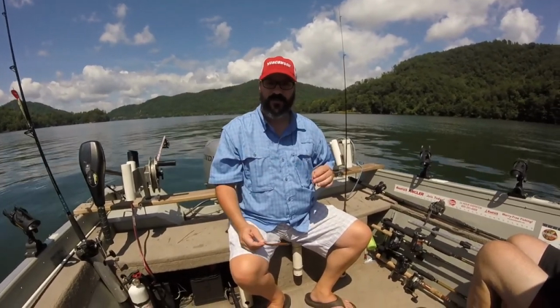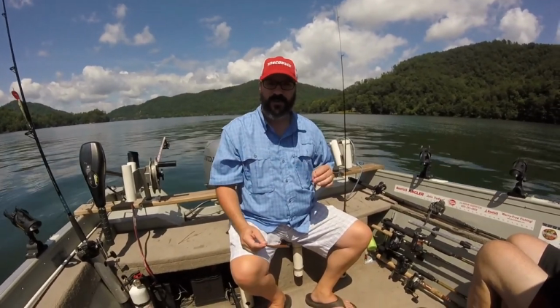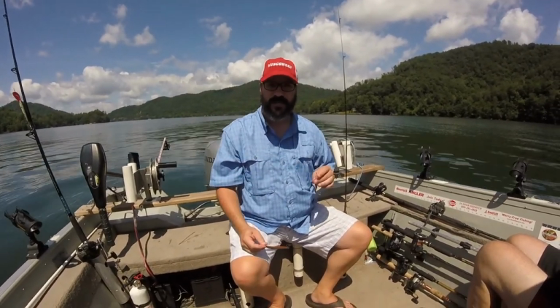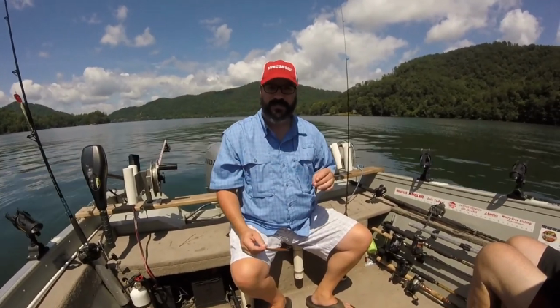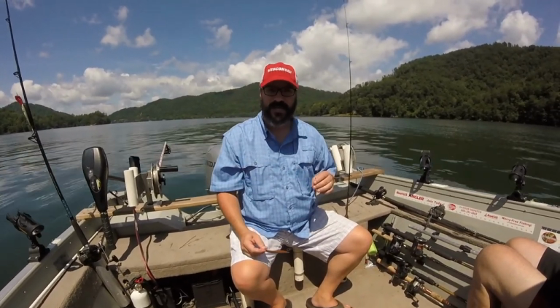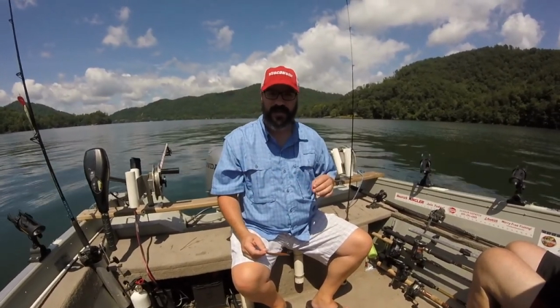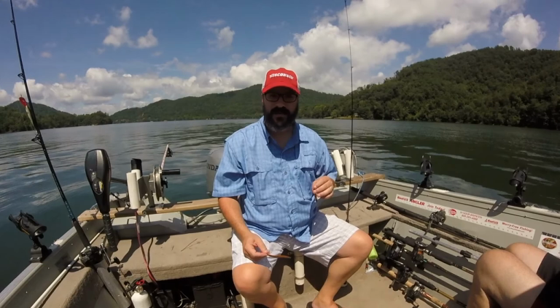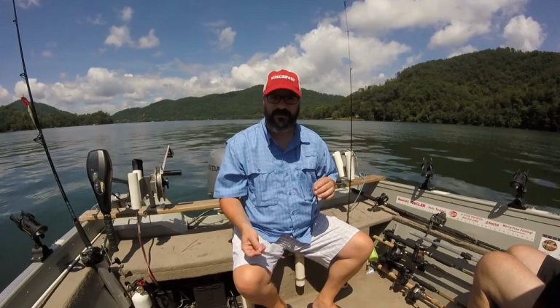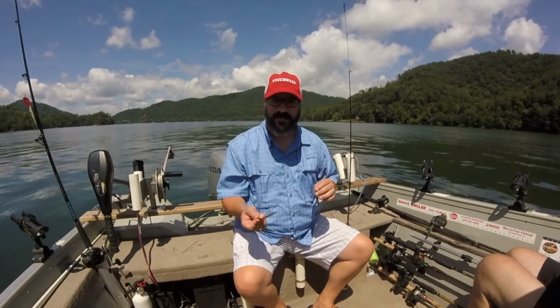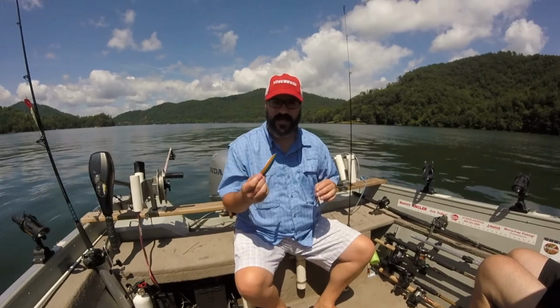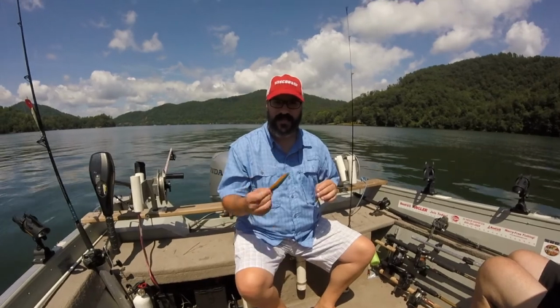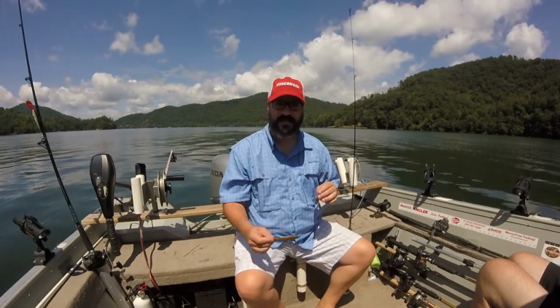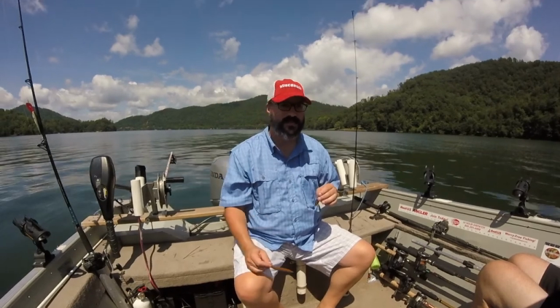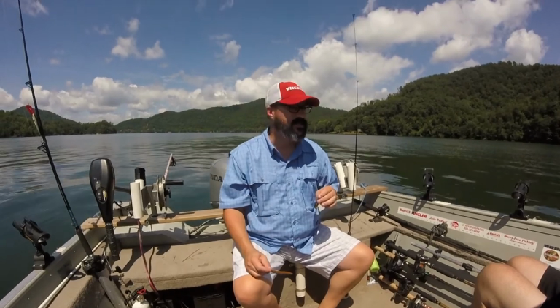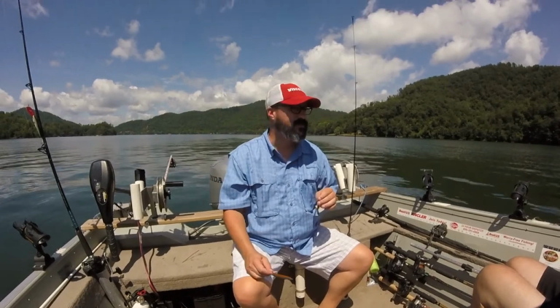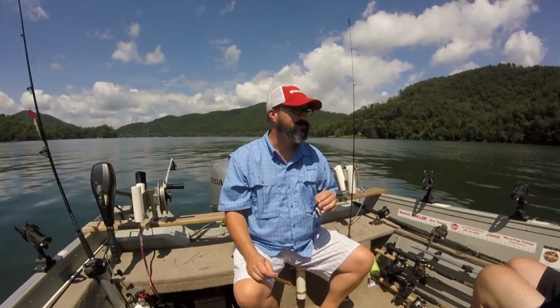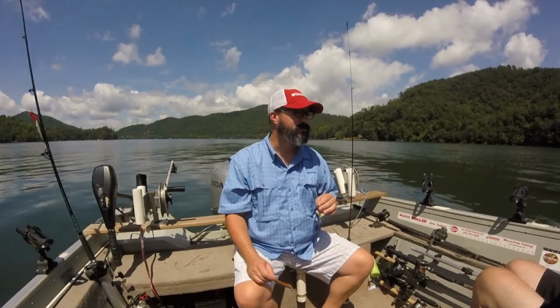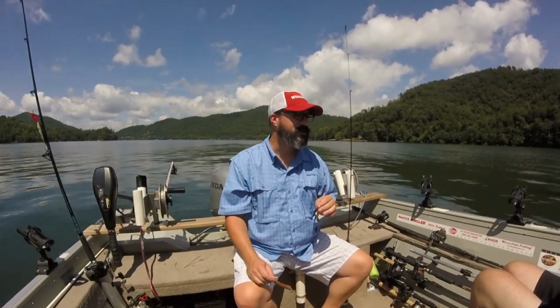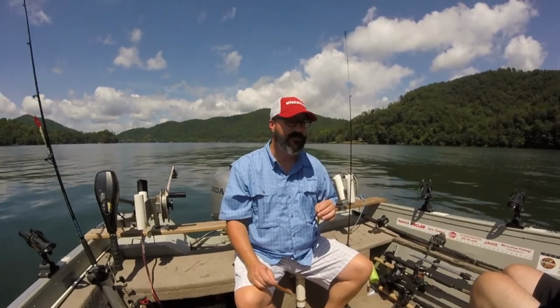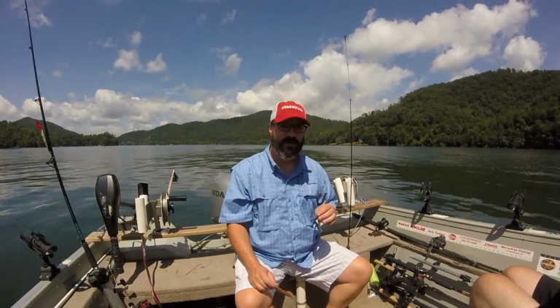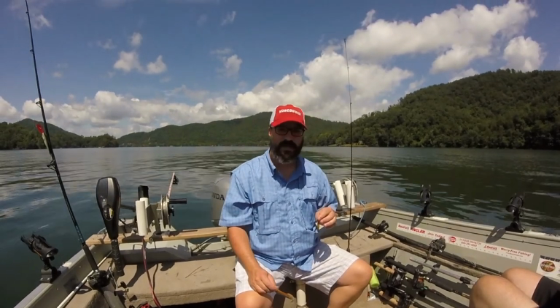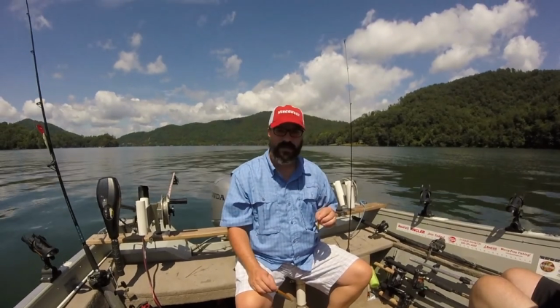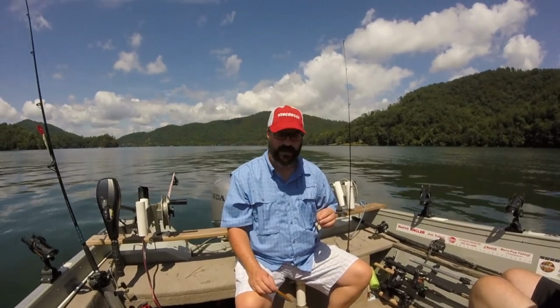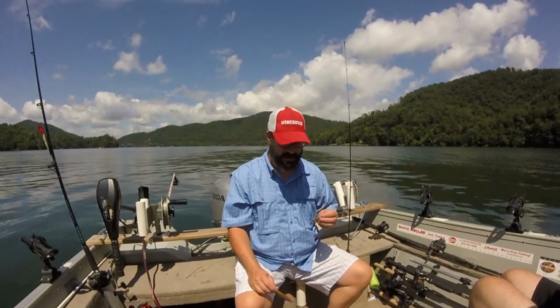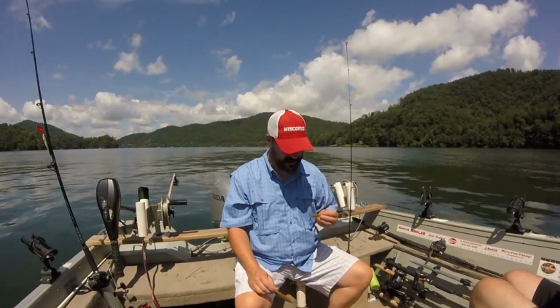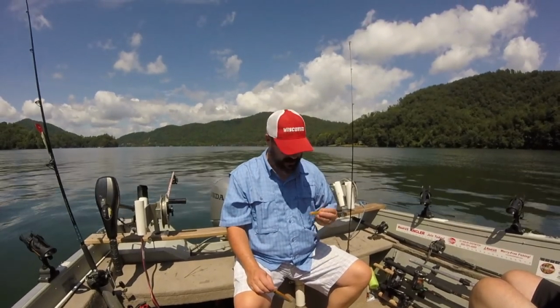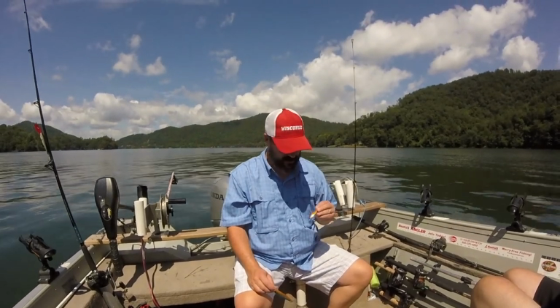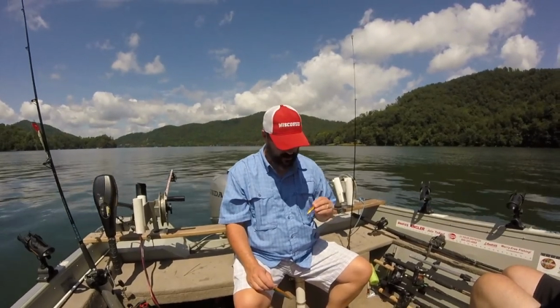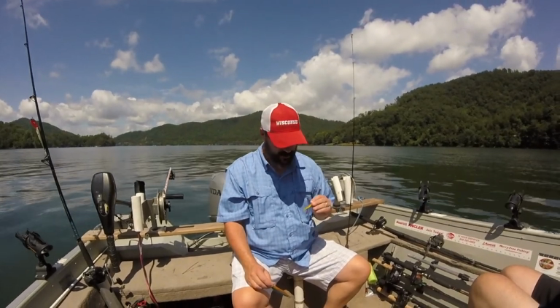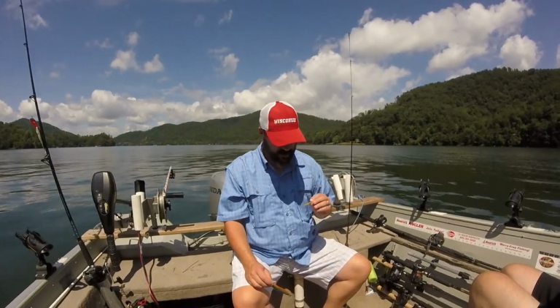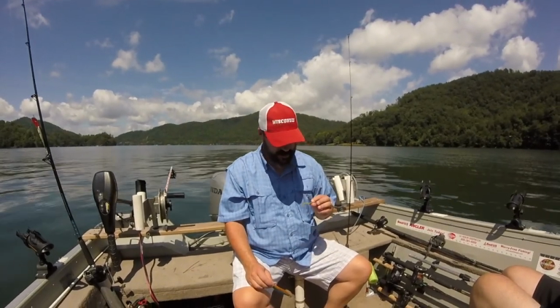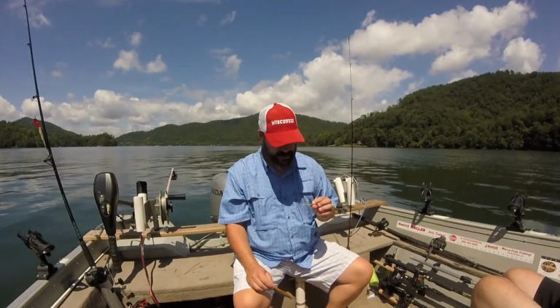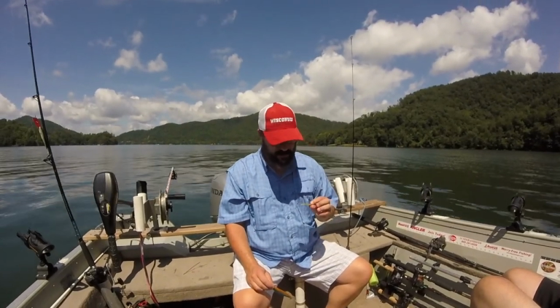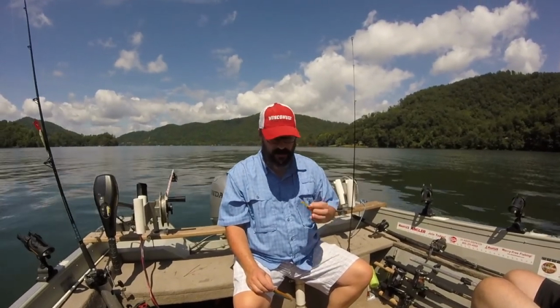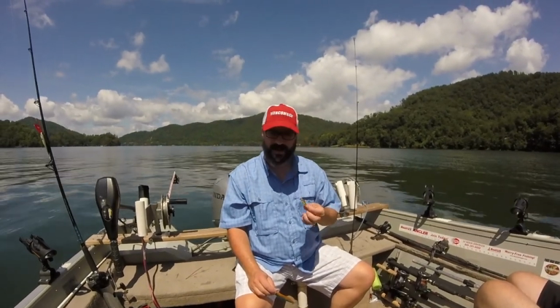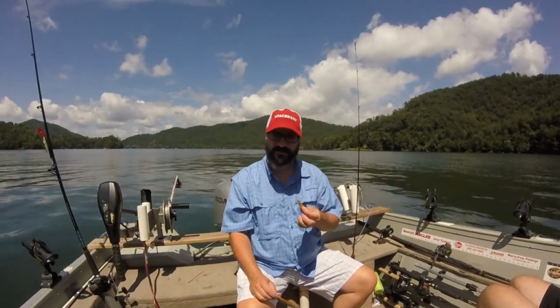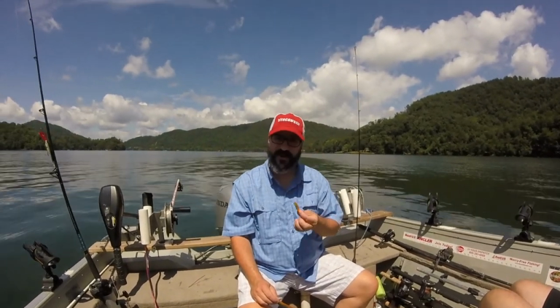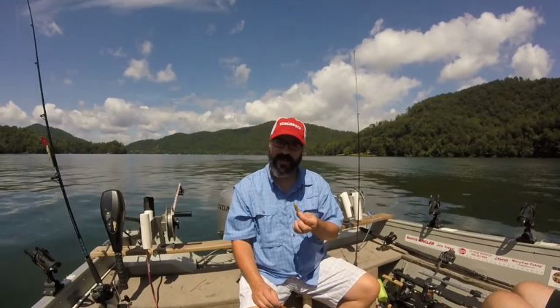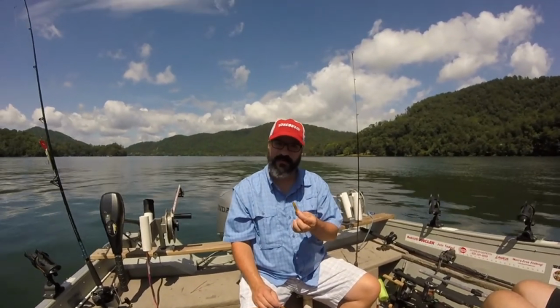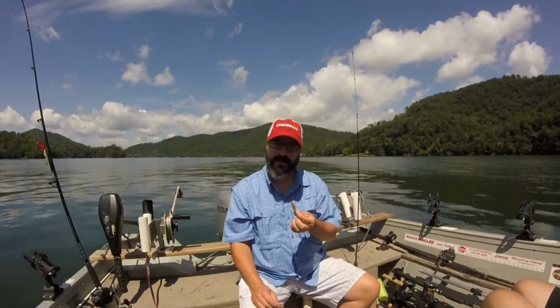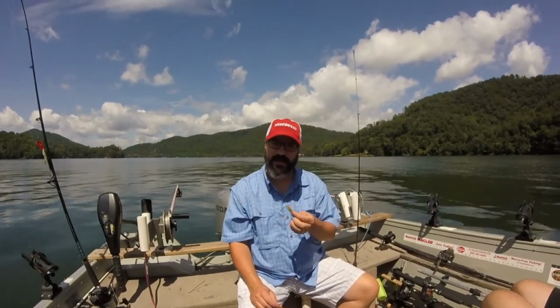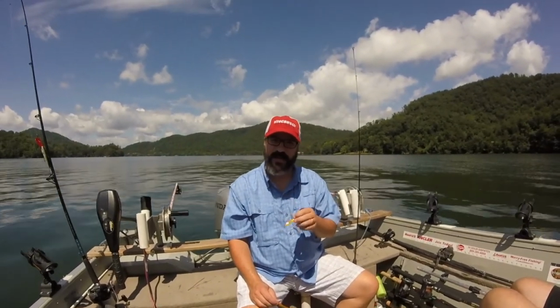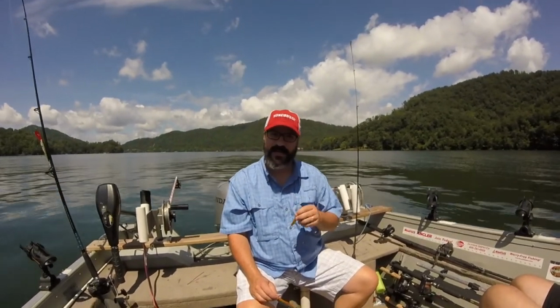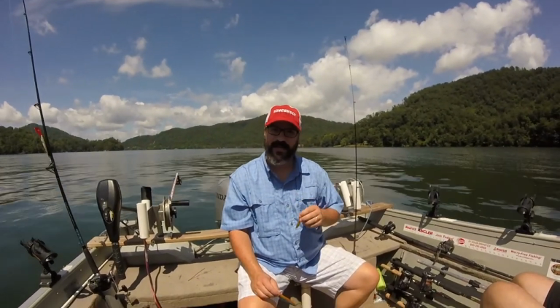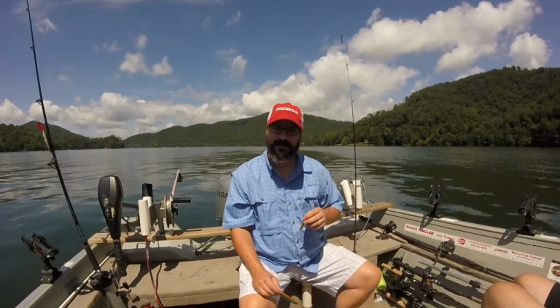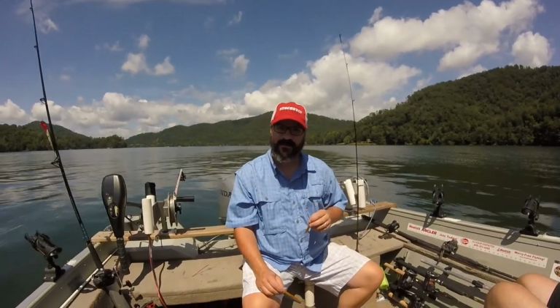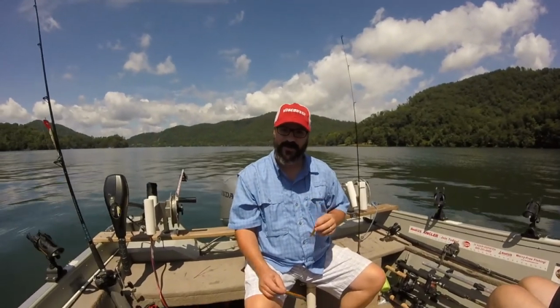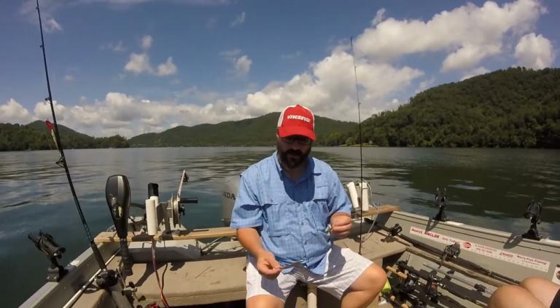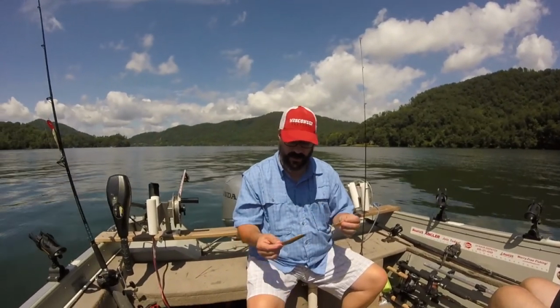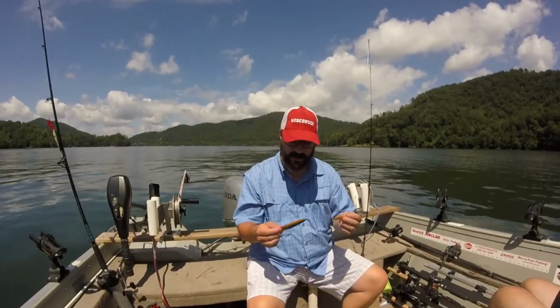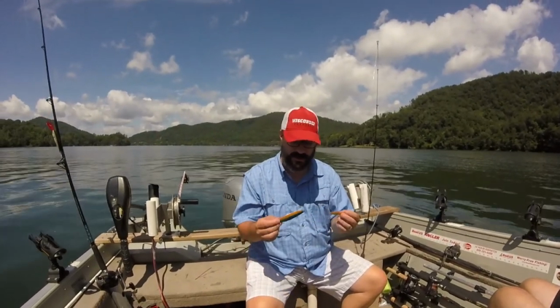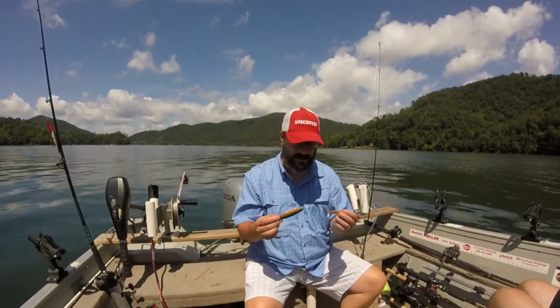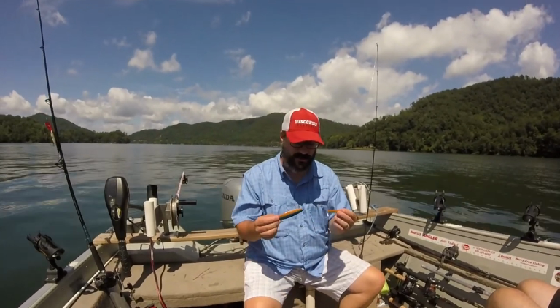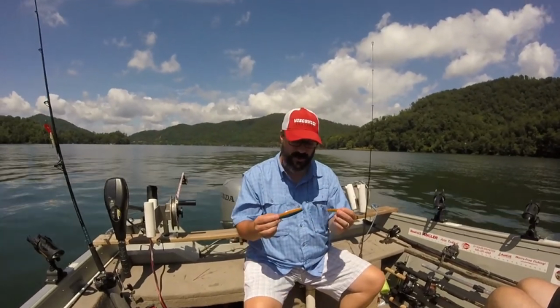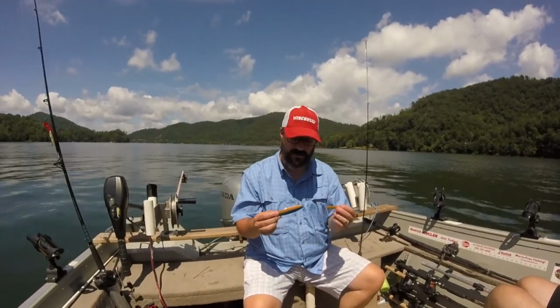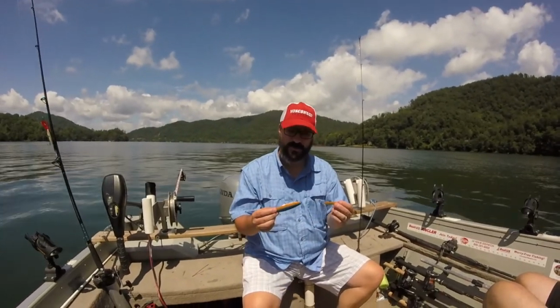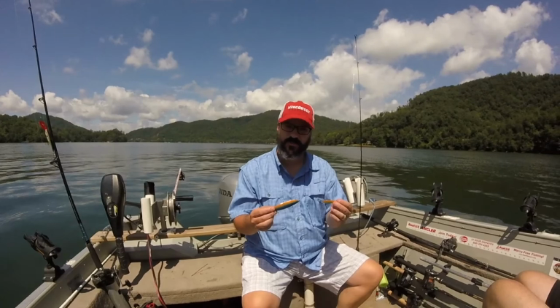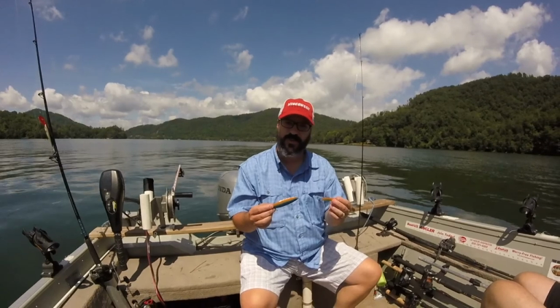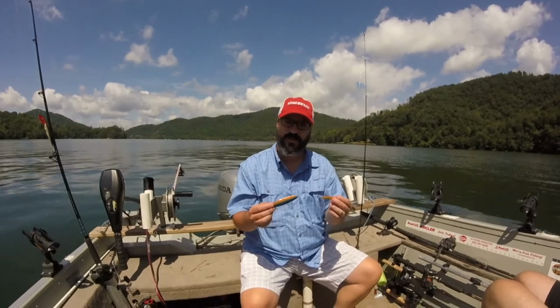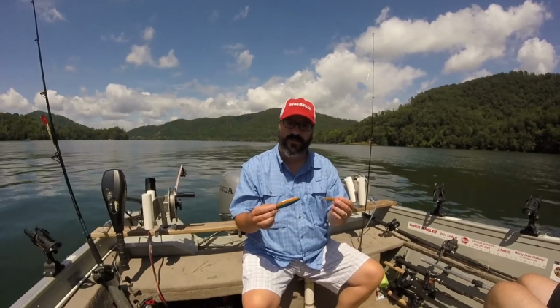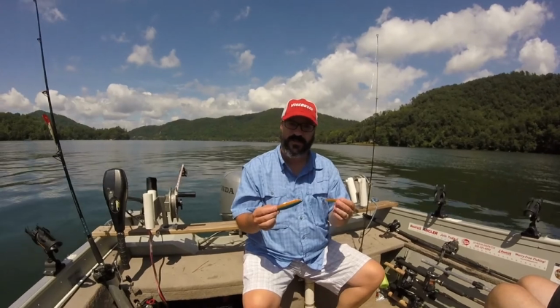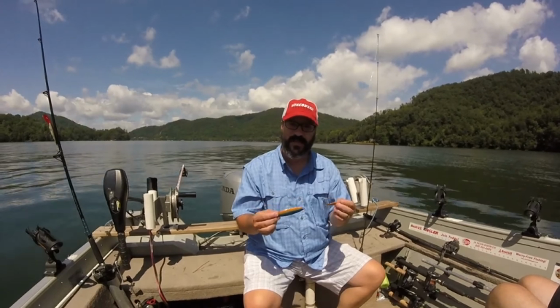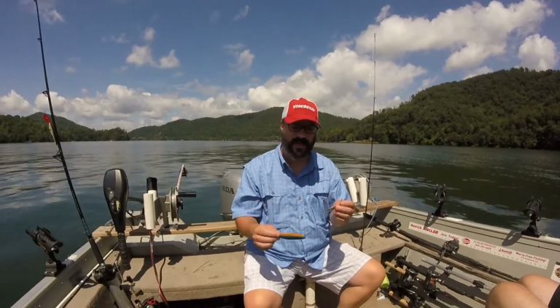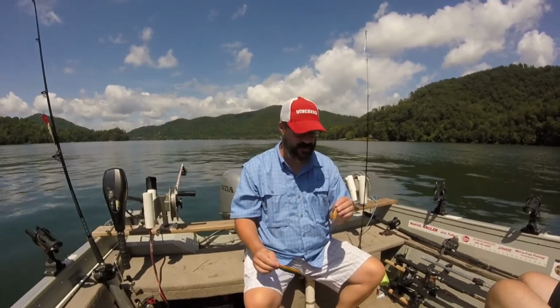If you let Scott know — Scott Lilly is the owner of the company — he will modify and paint any color that you want. These two colors are really good today.